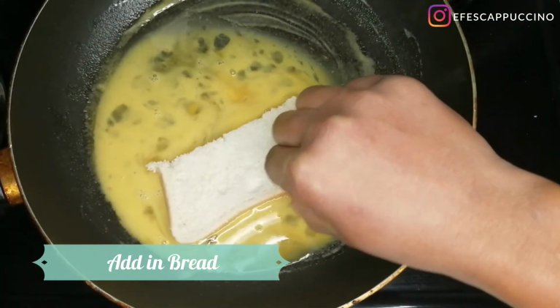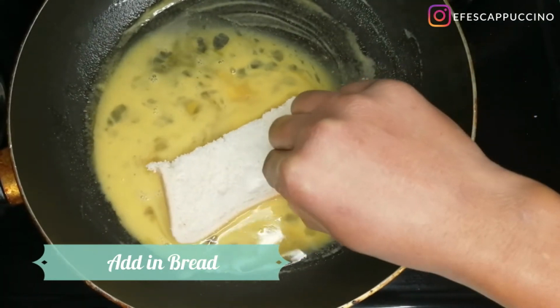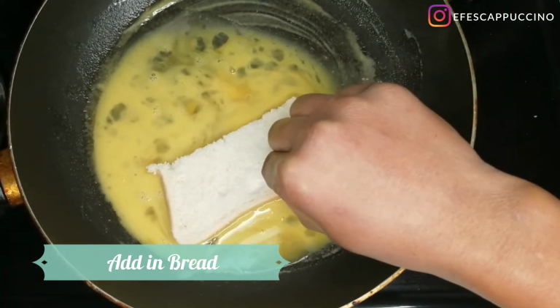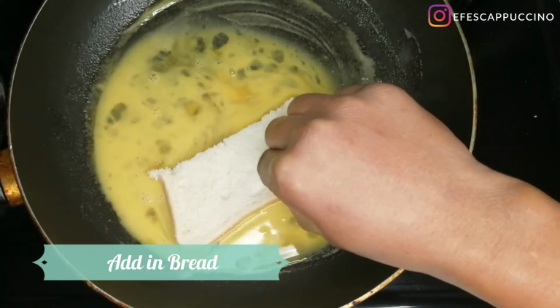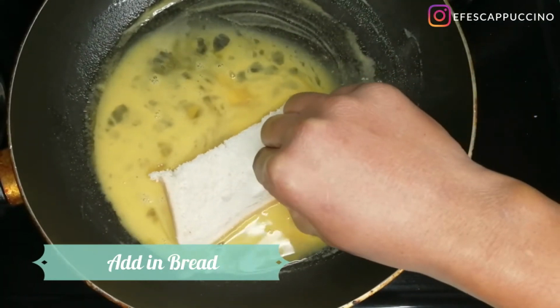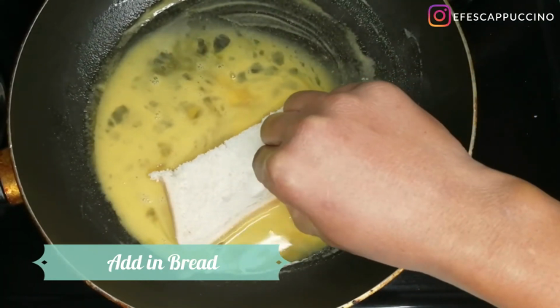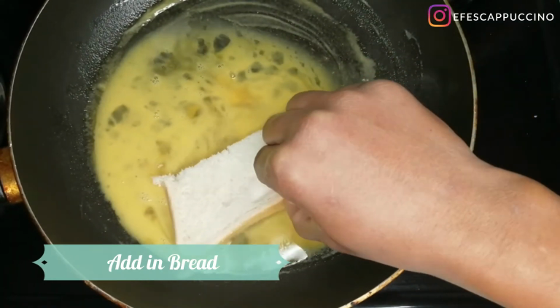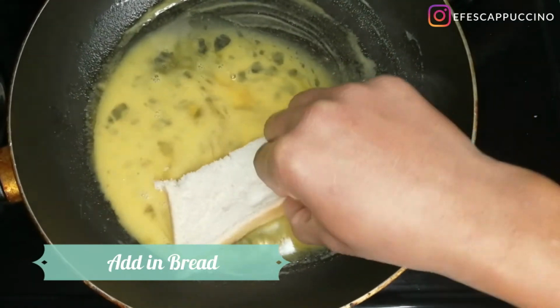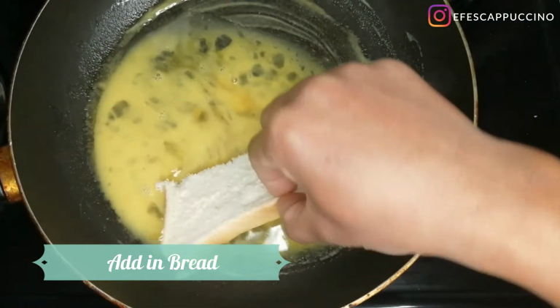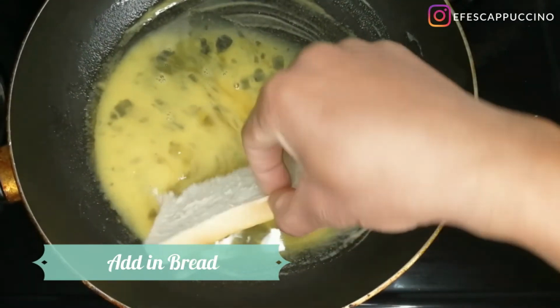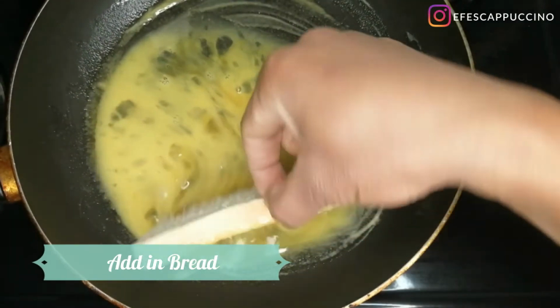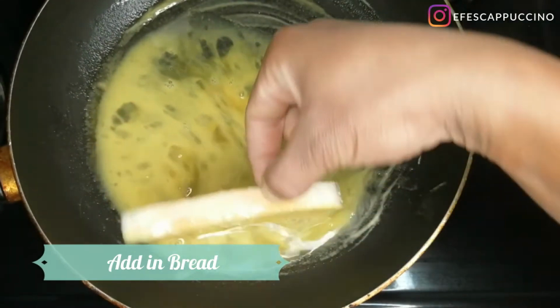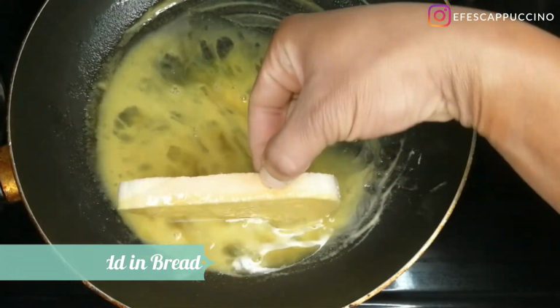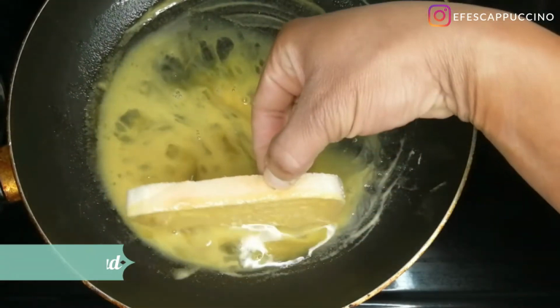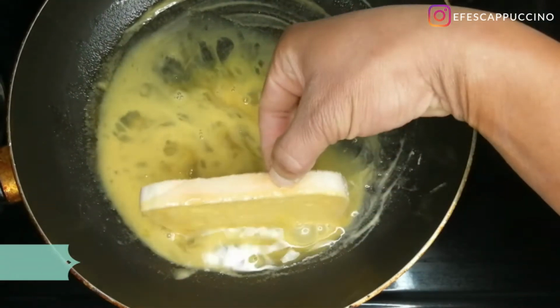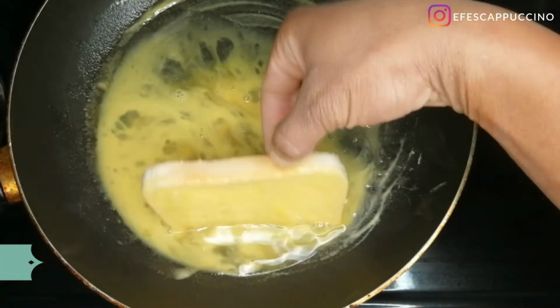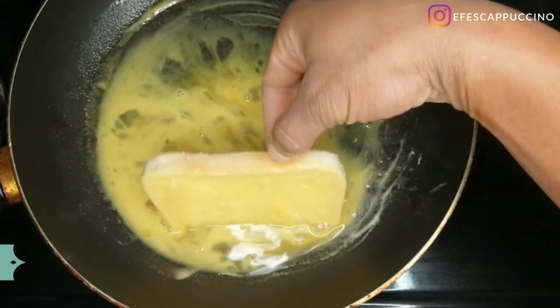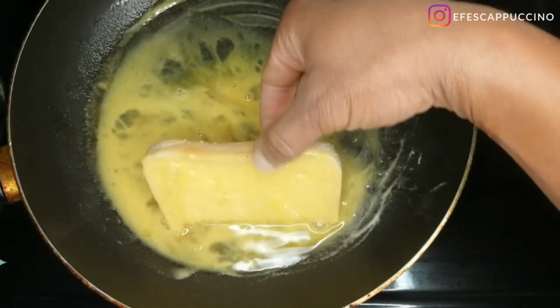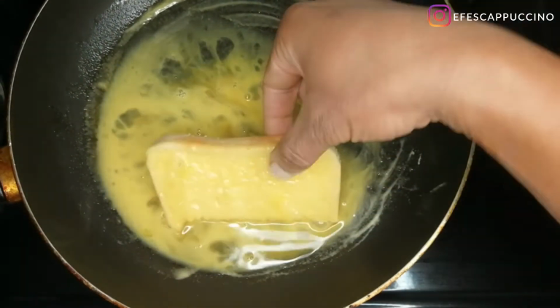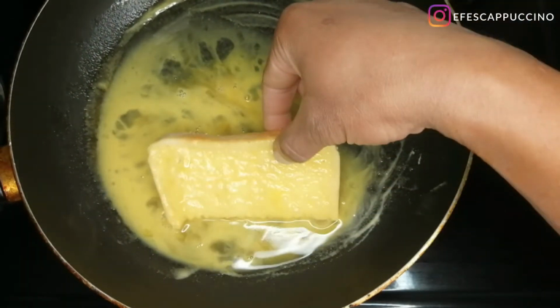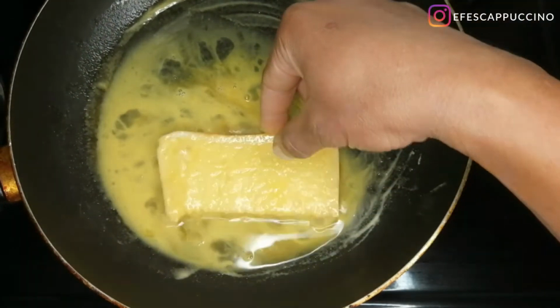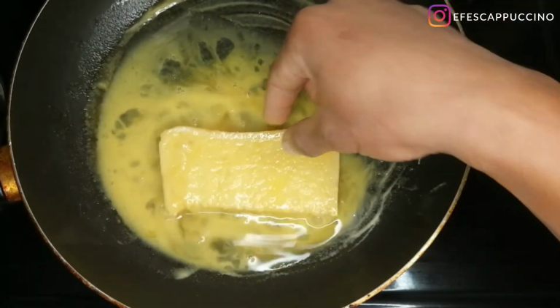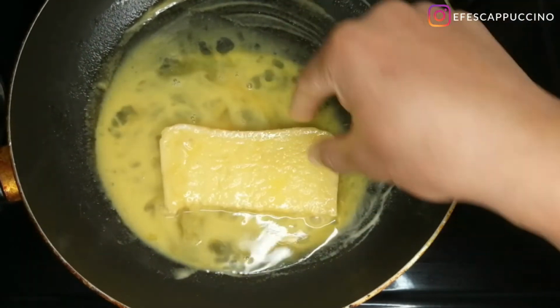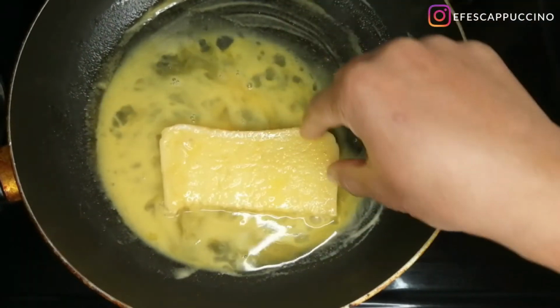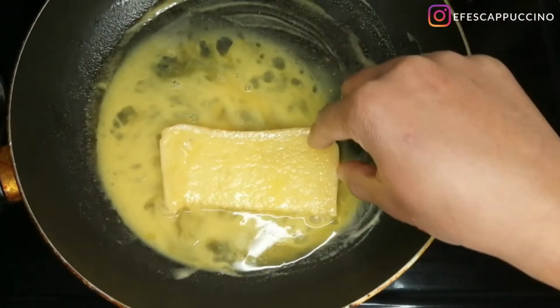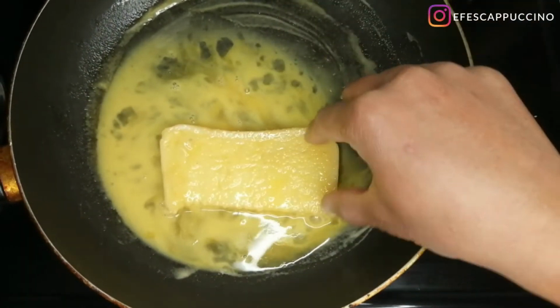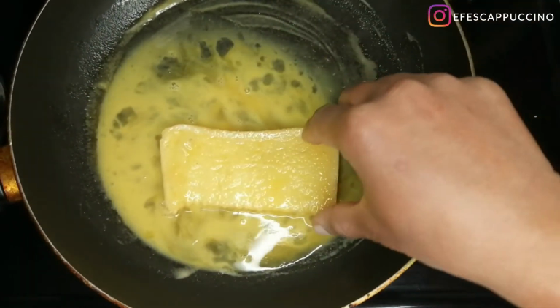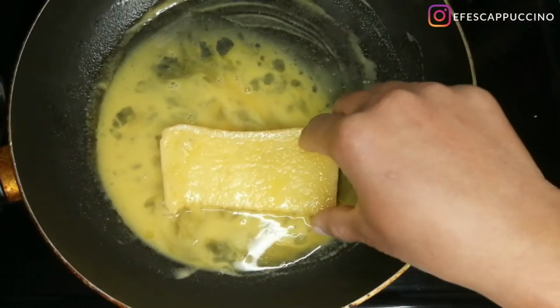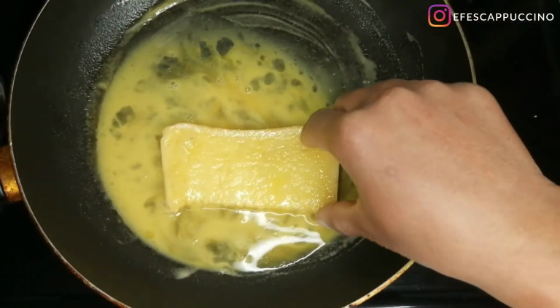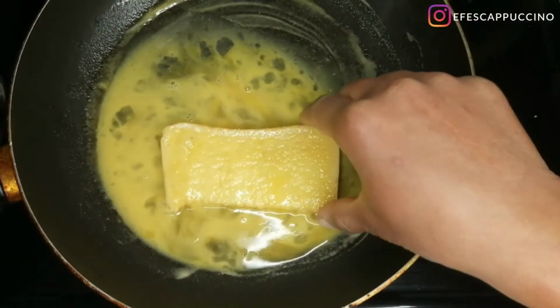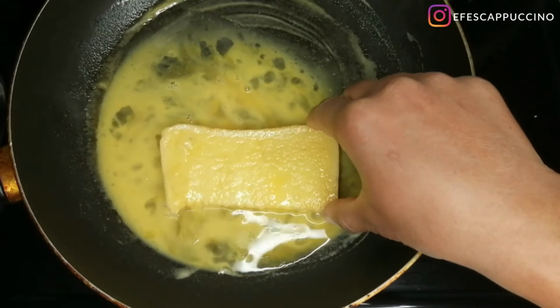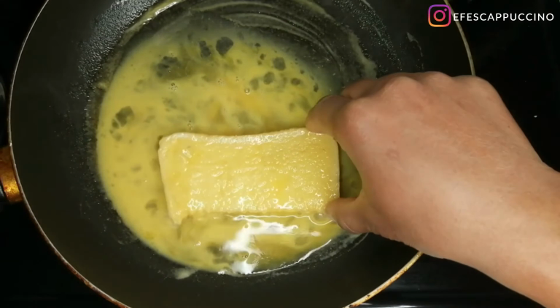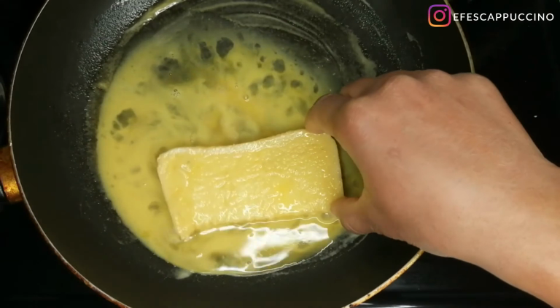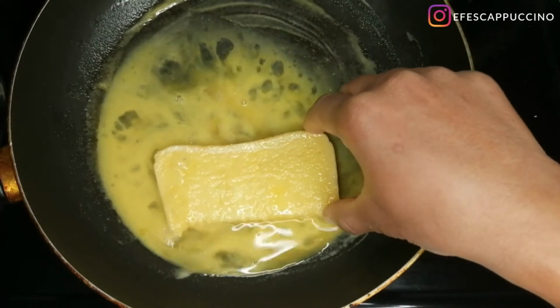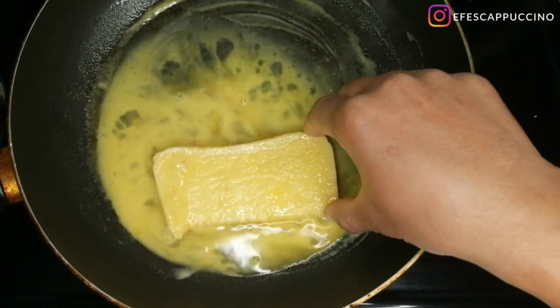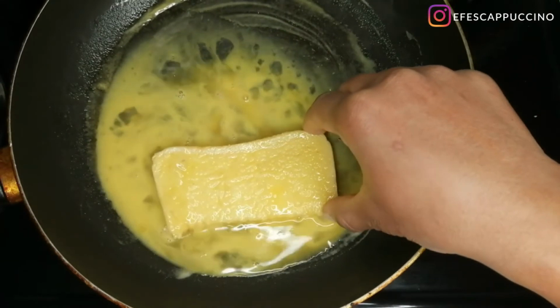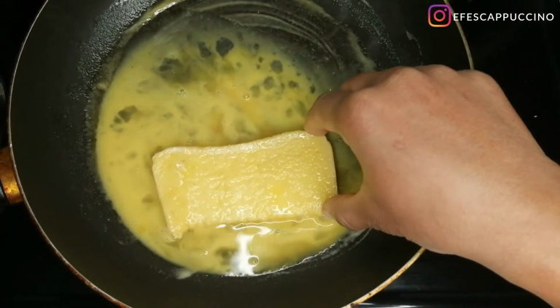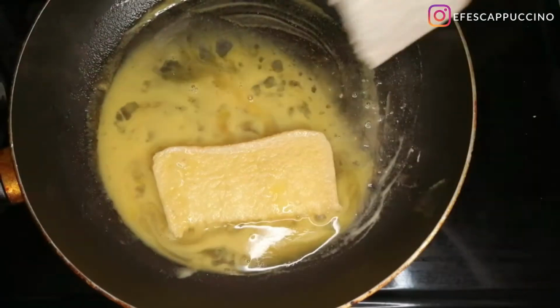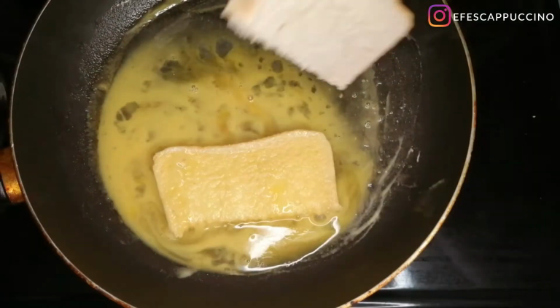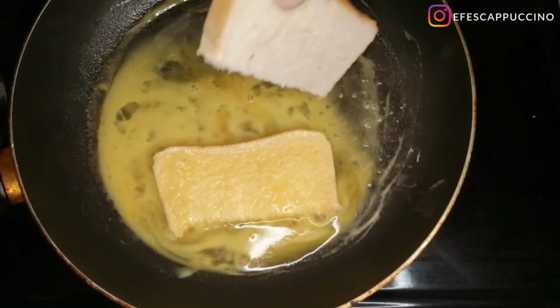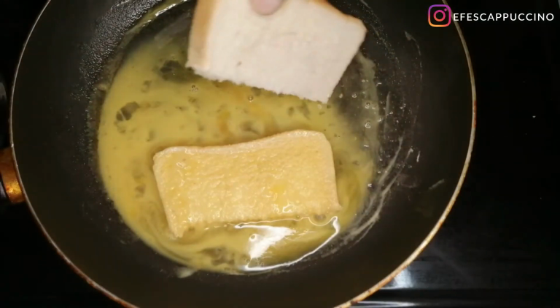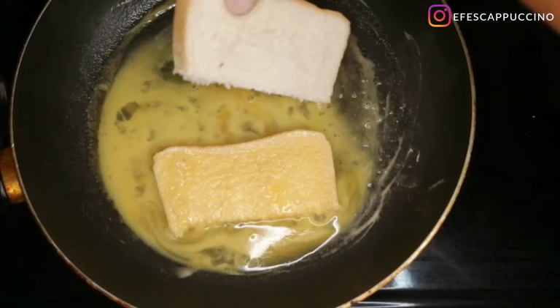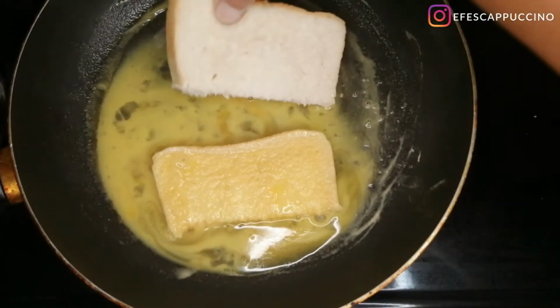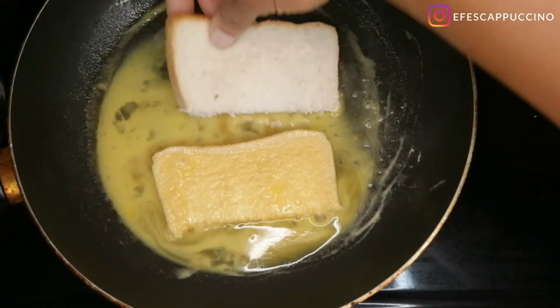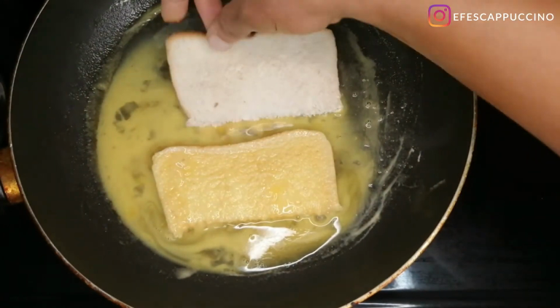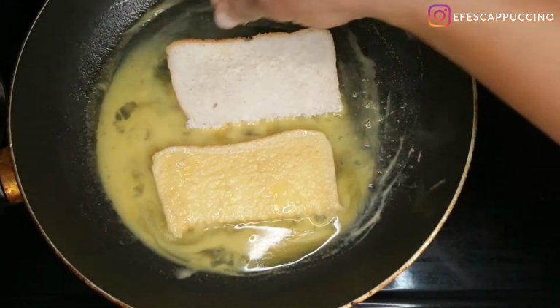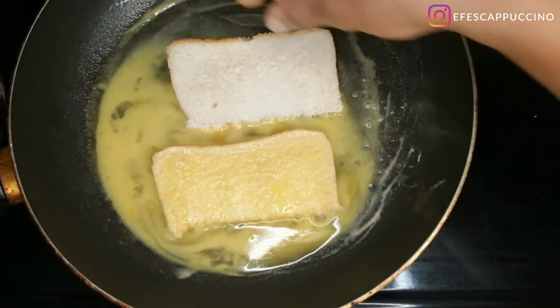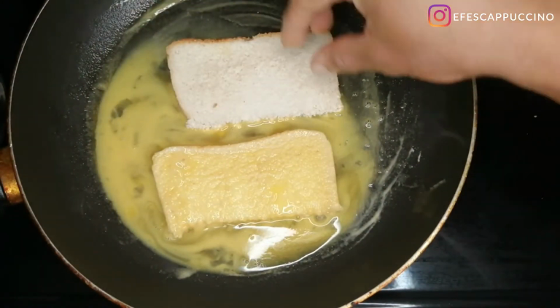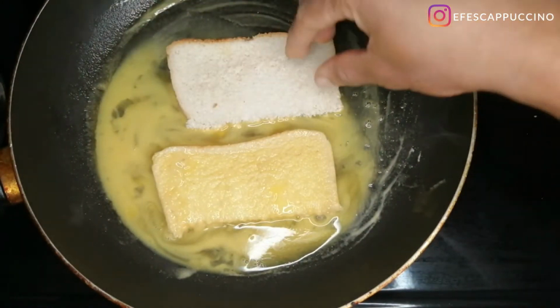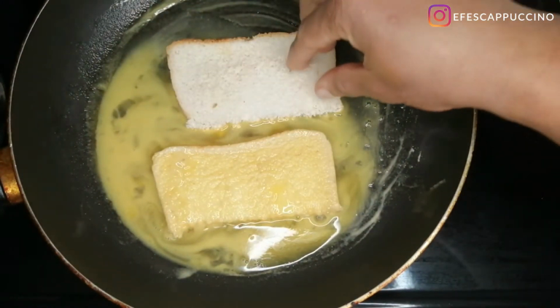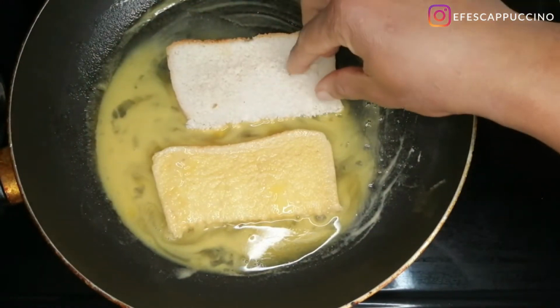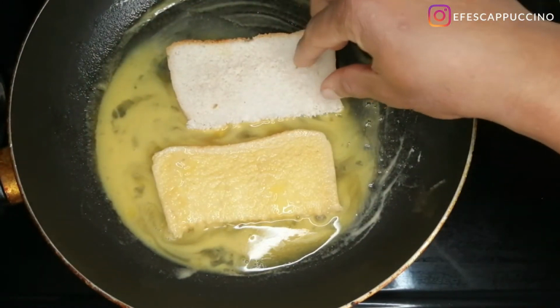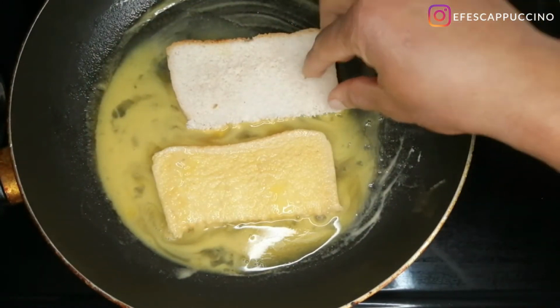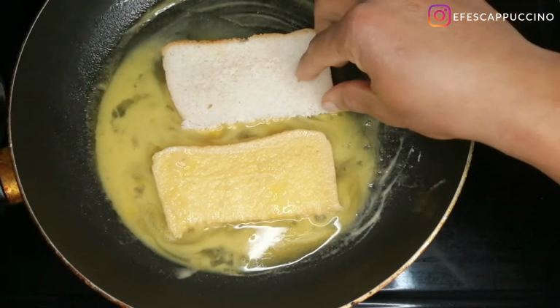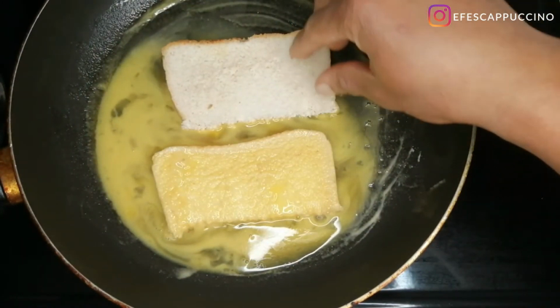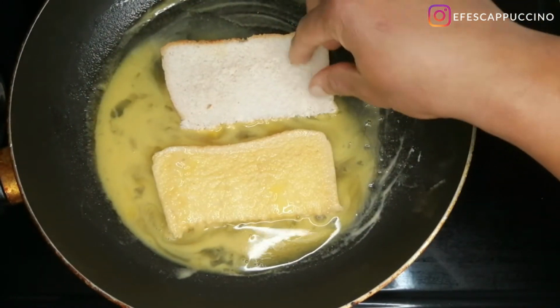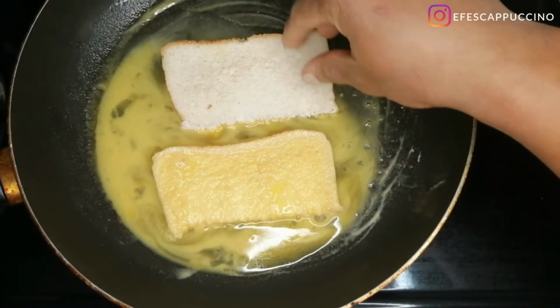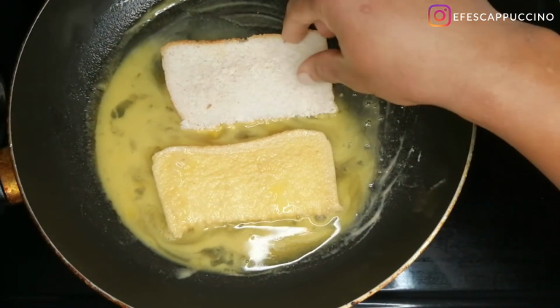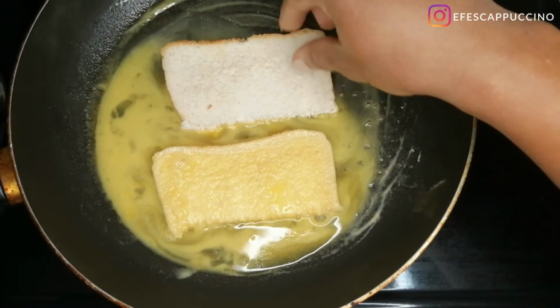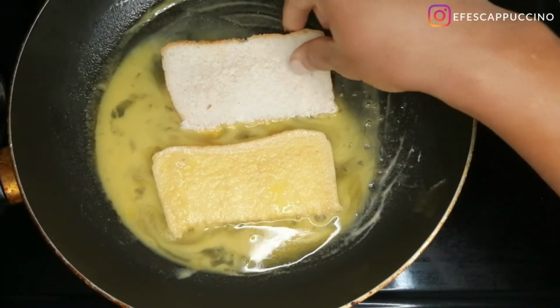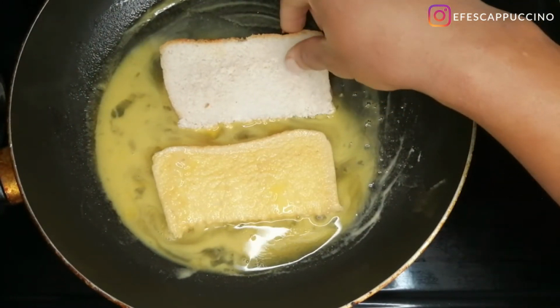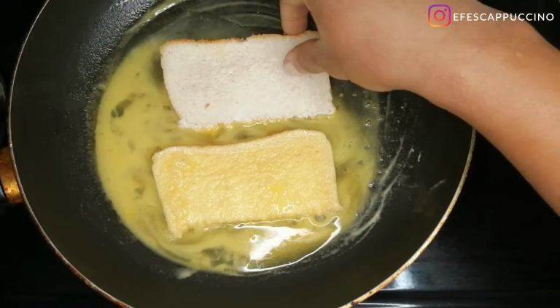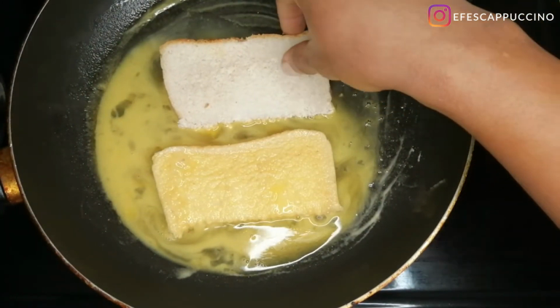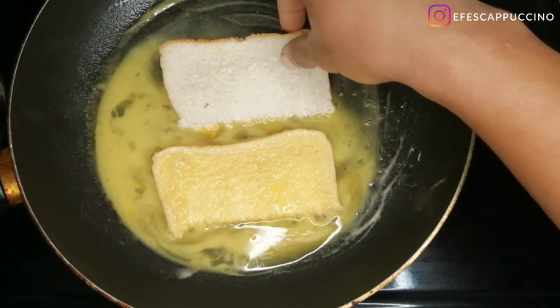Then you add in the bread. You're dunking the bread in, making sure the egg is getting quite soaked in, and you do the same for the other half.